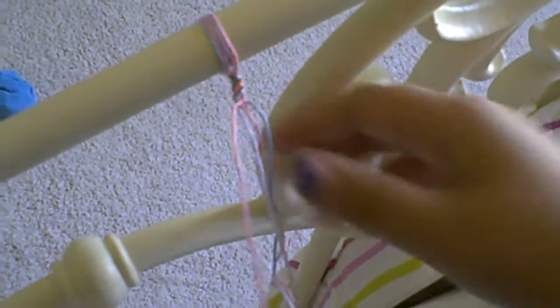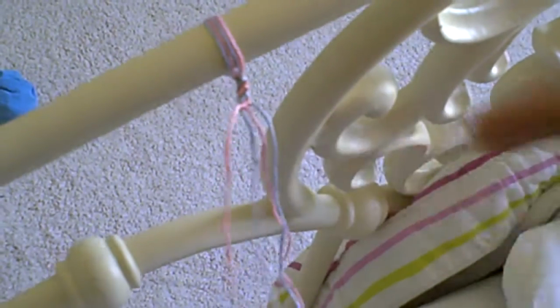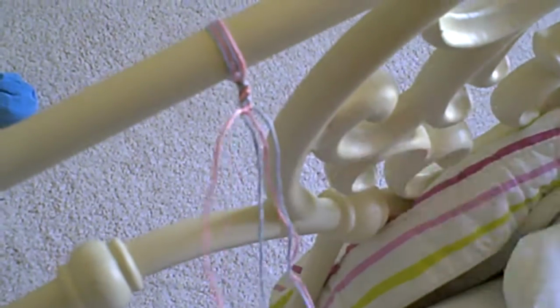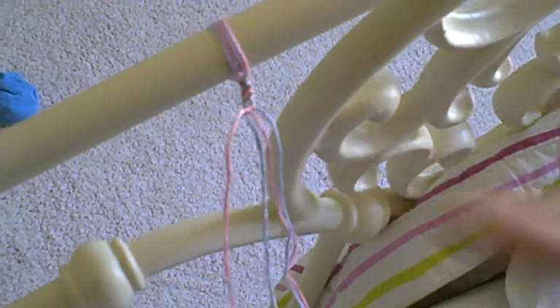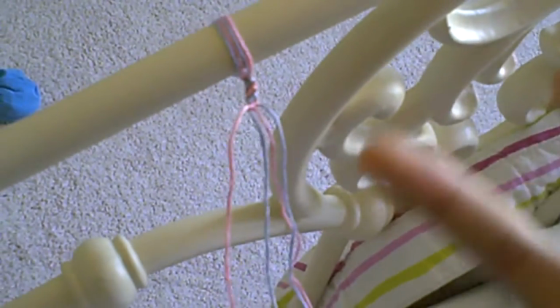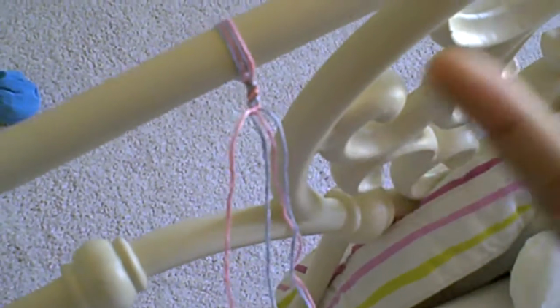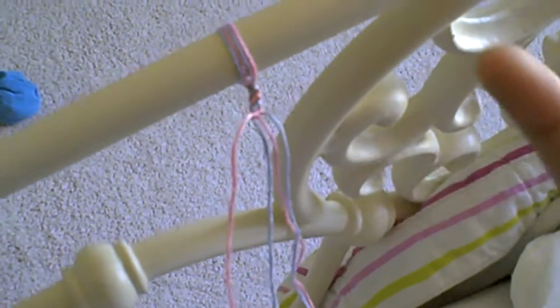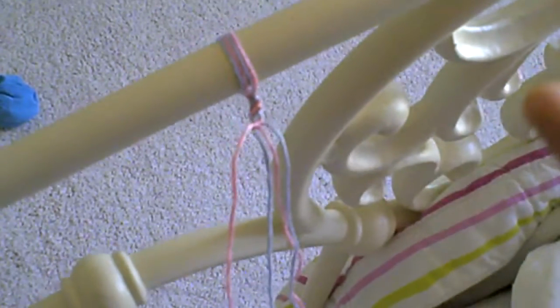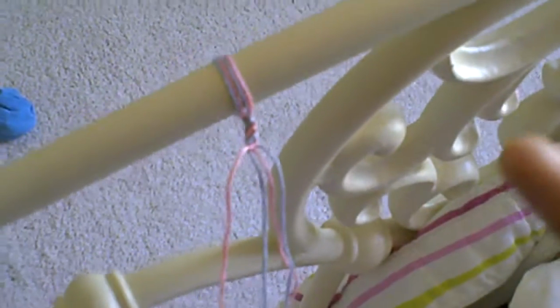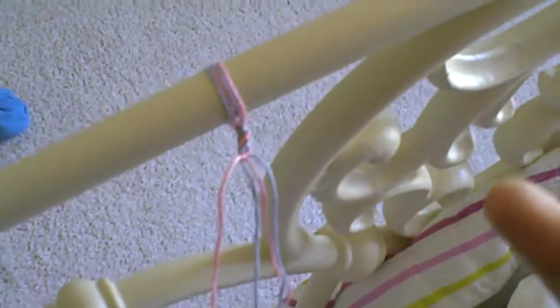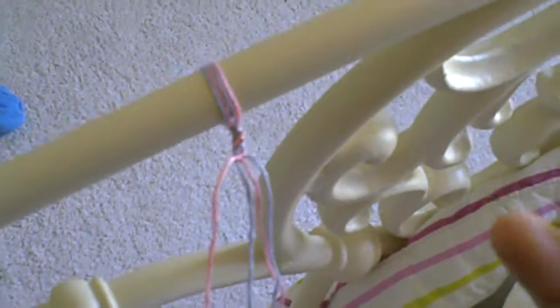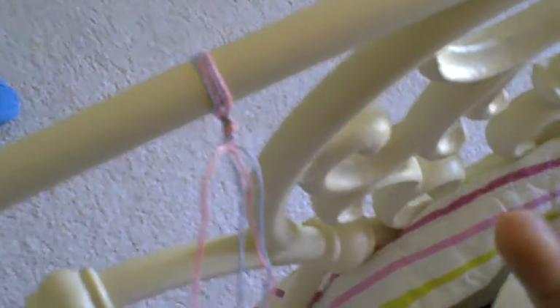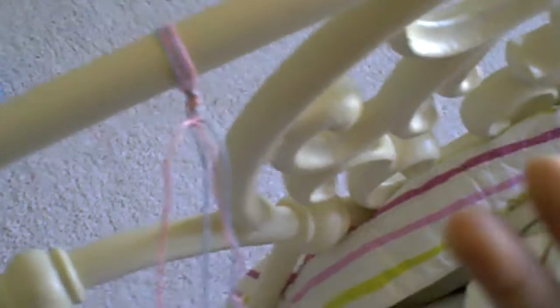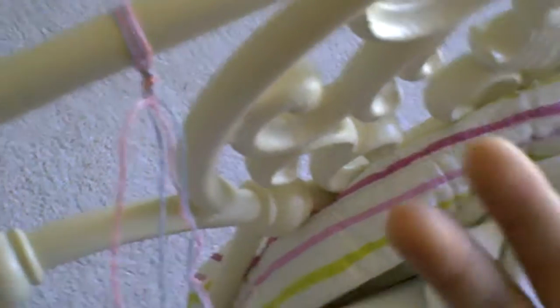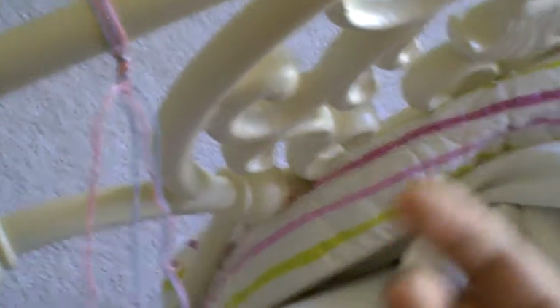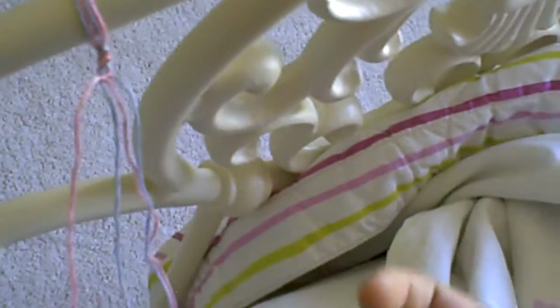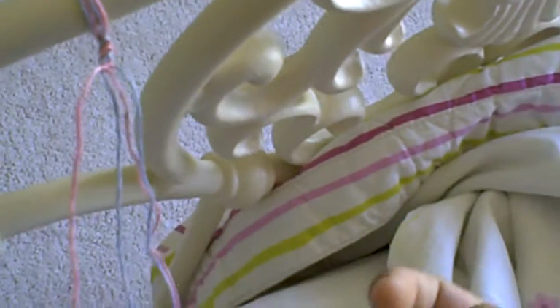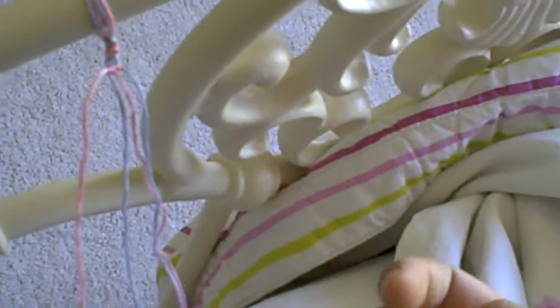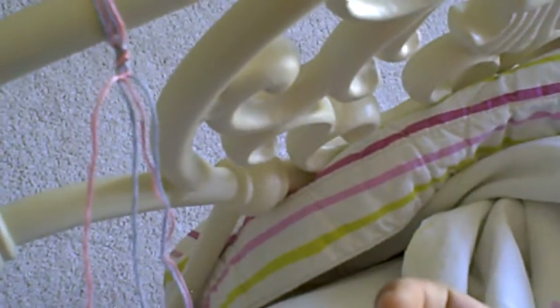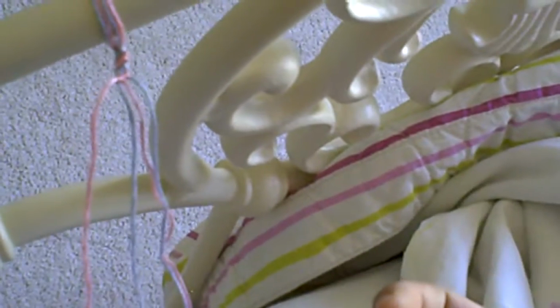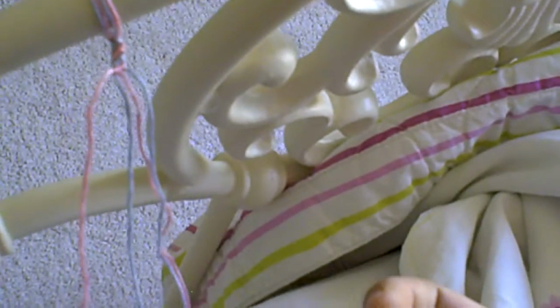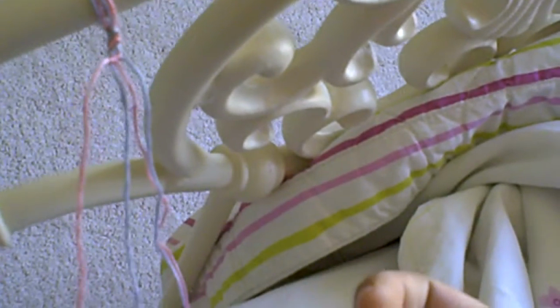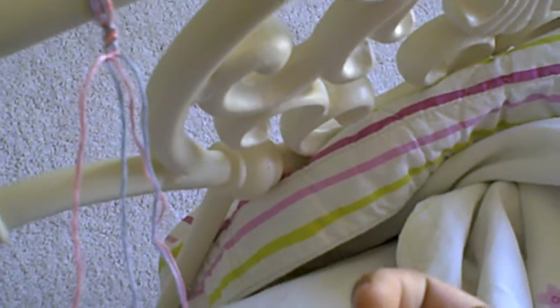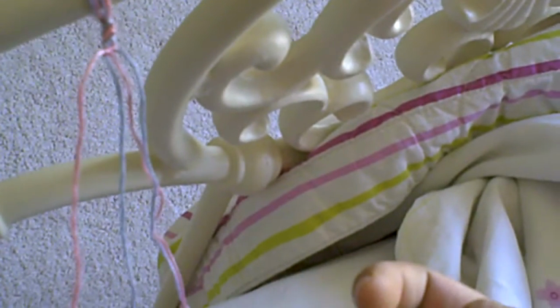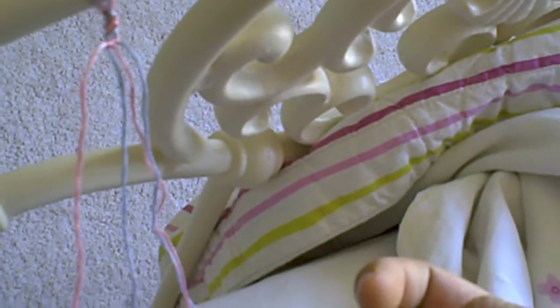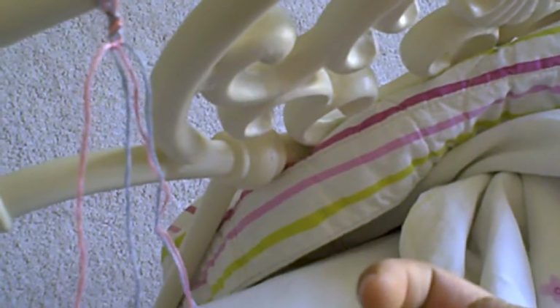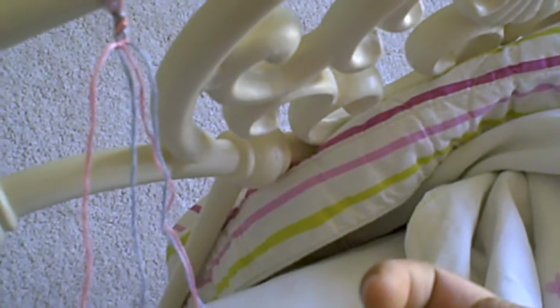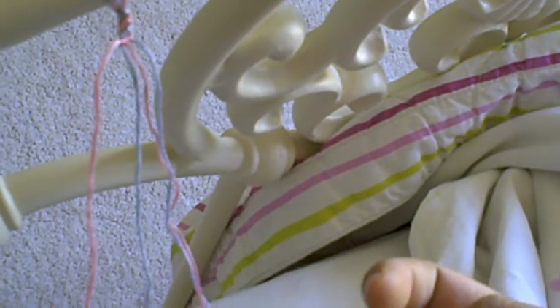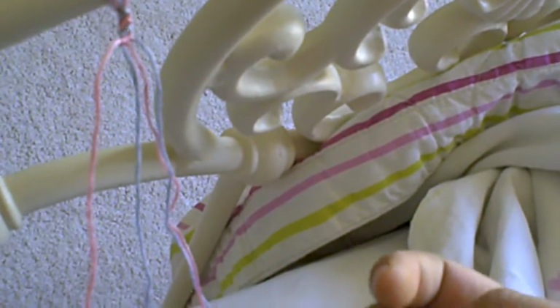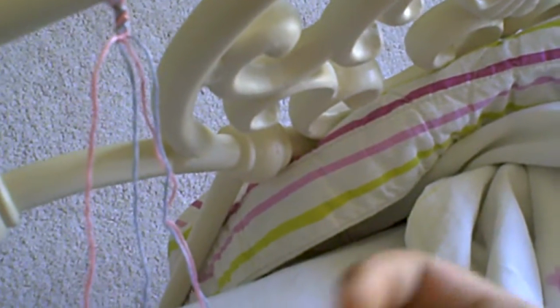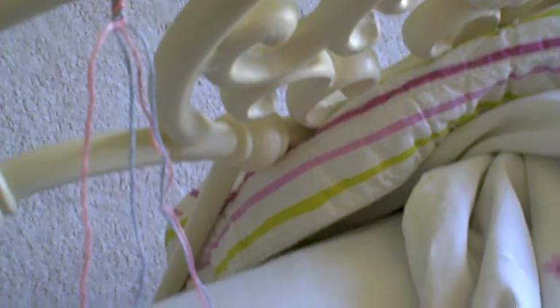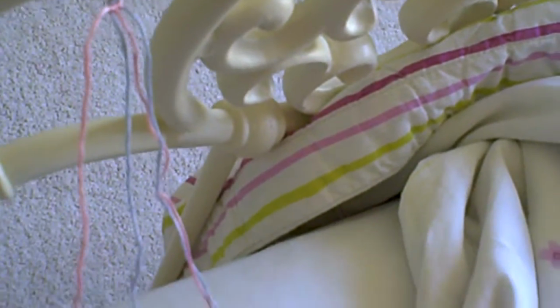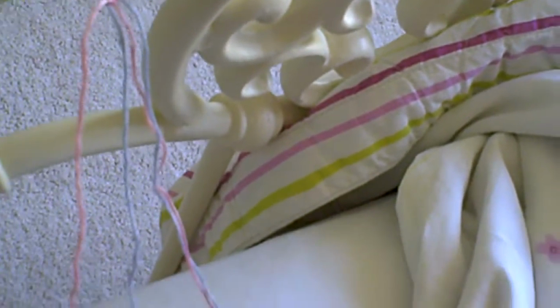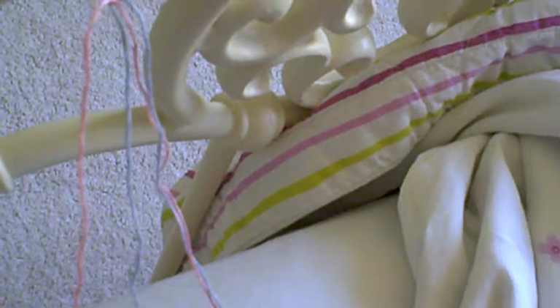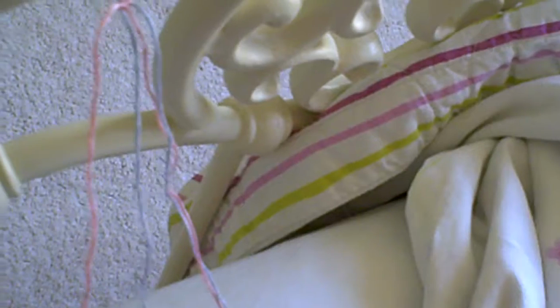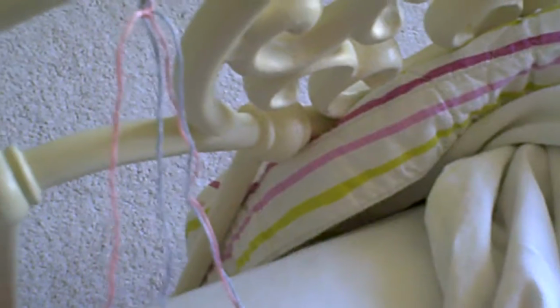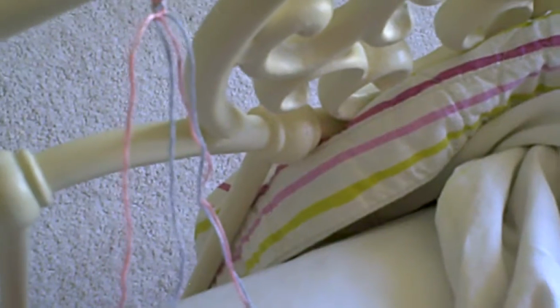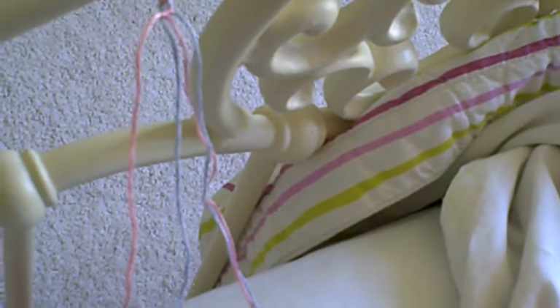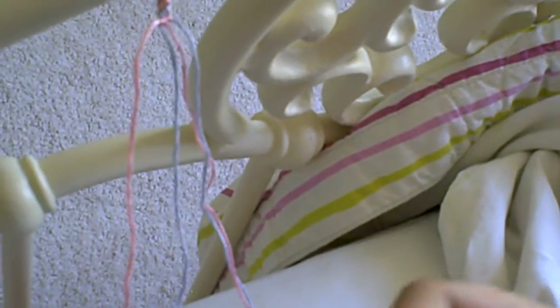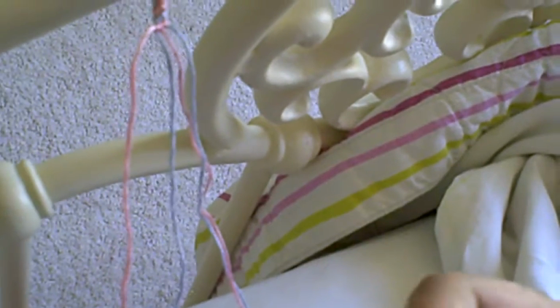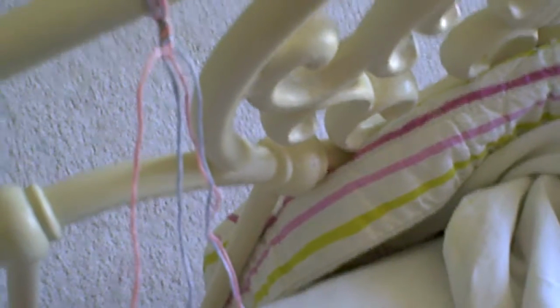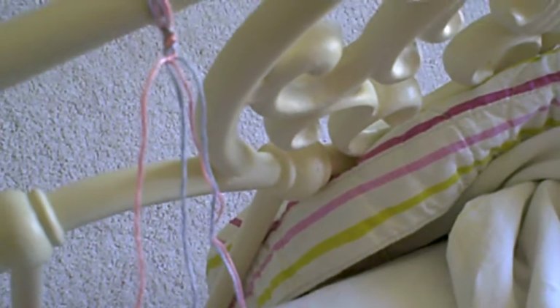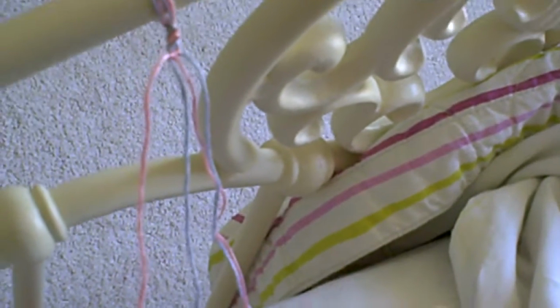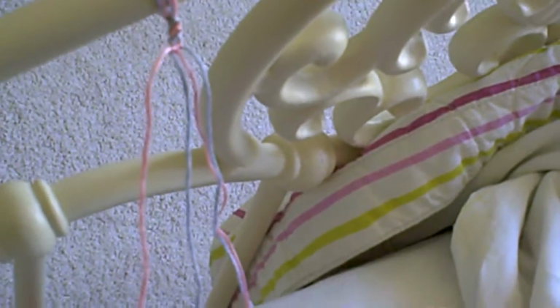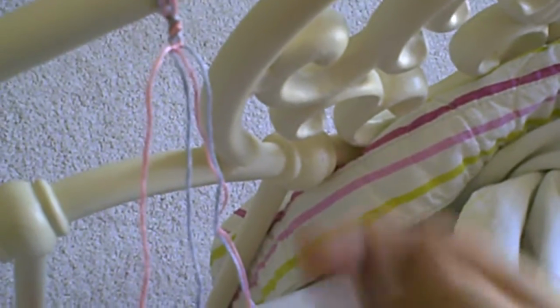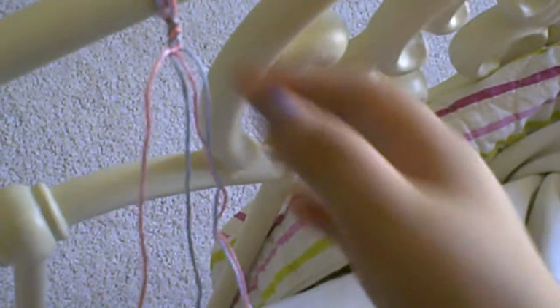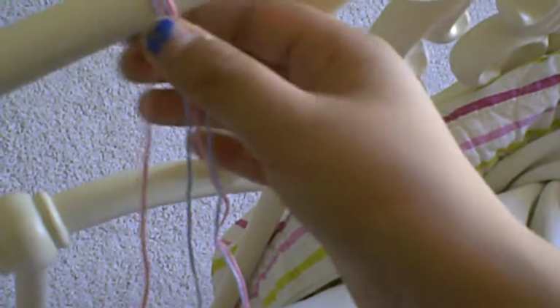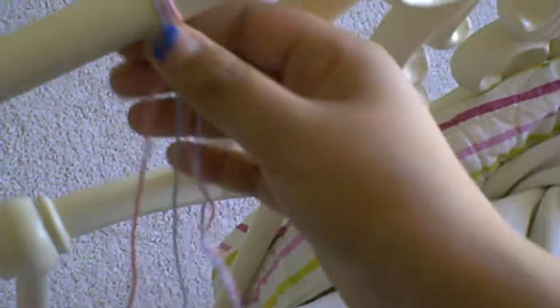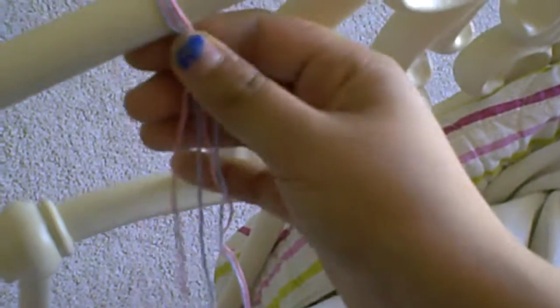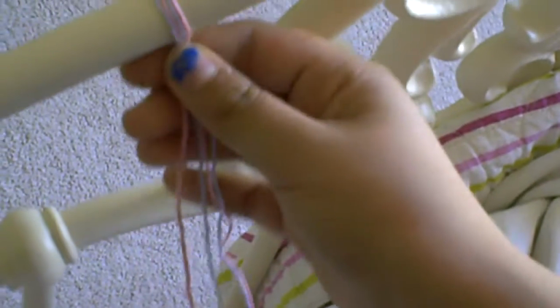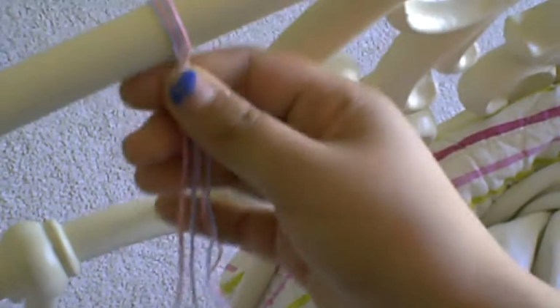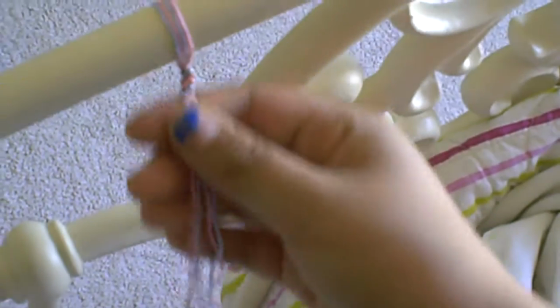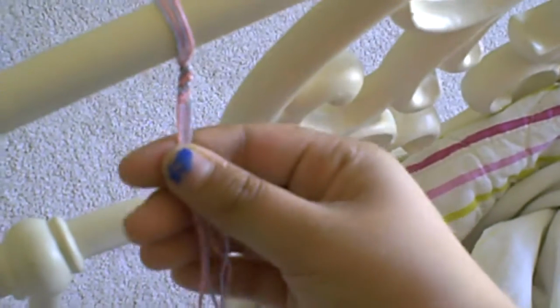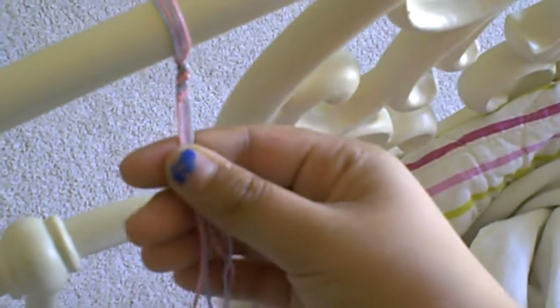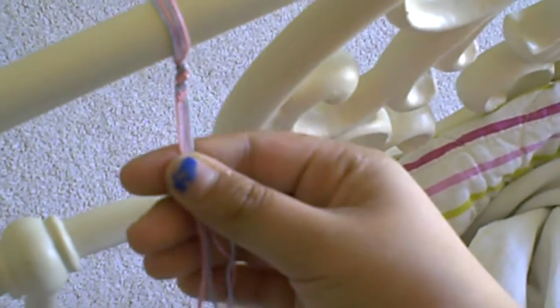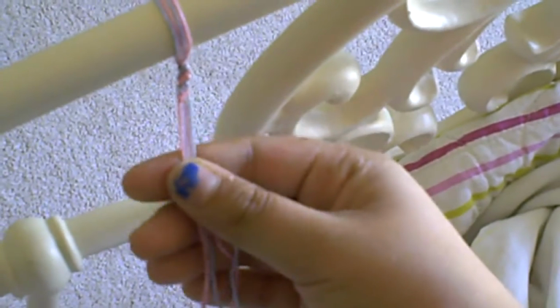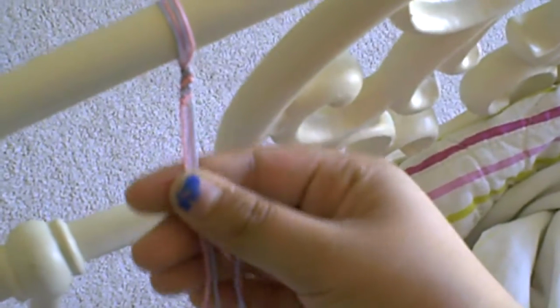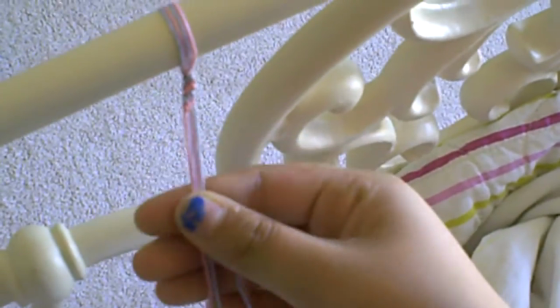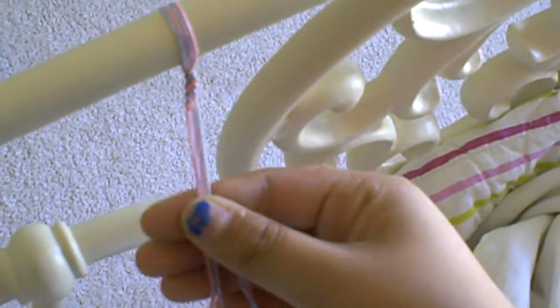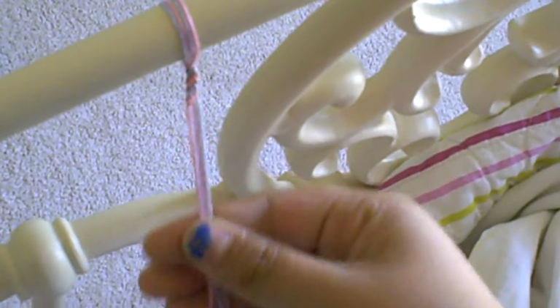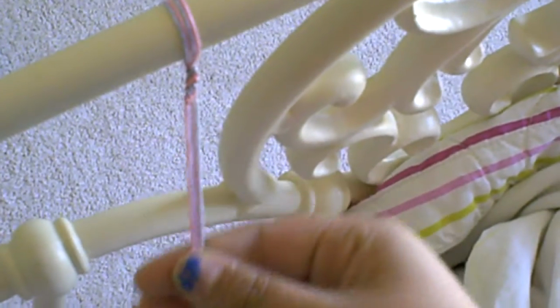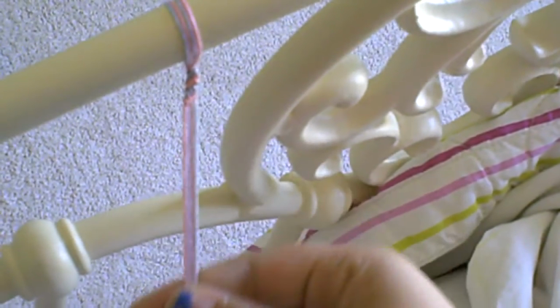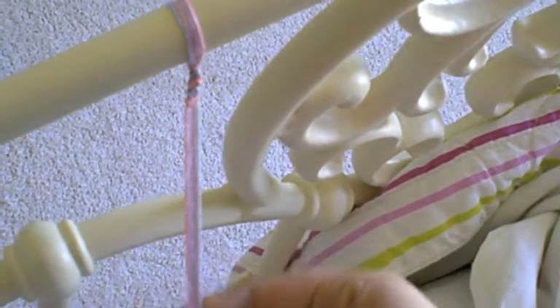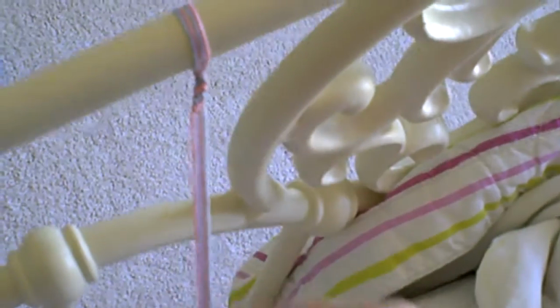You need two pieces of embroidery floss and fold them in half, then tie it on your bedpost or use a clipboard.